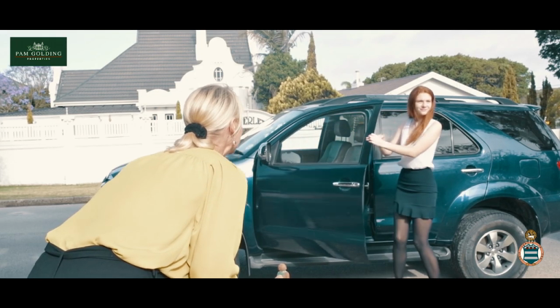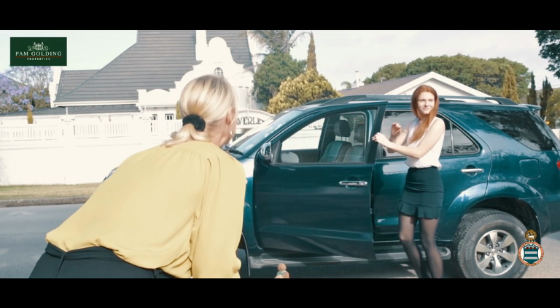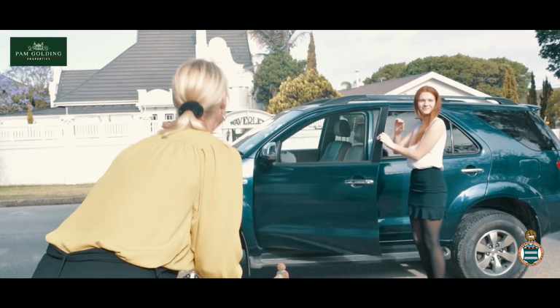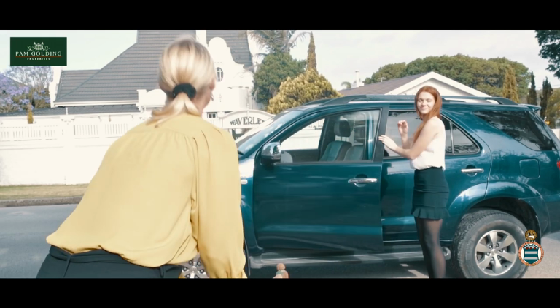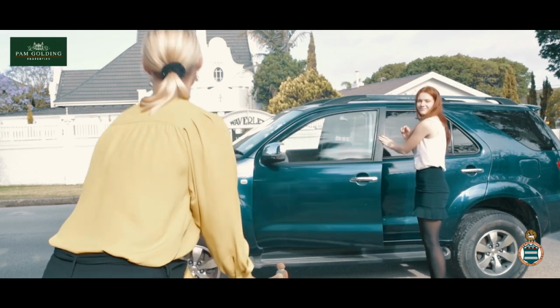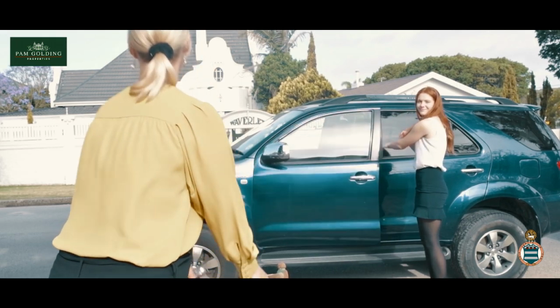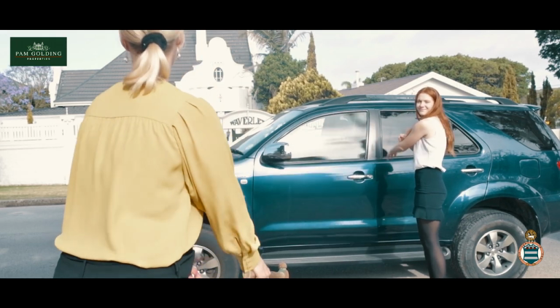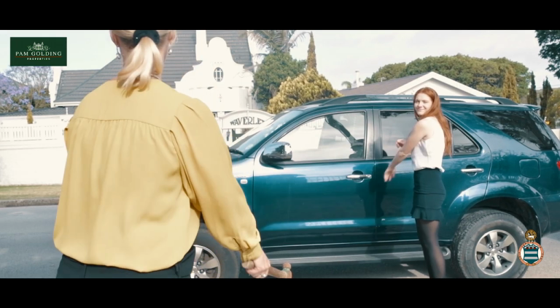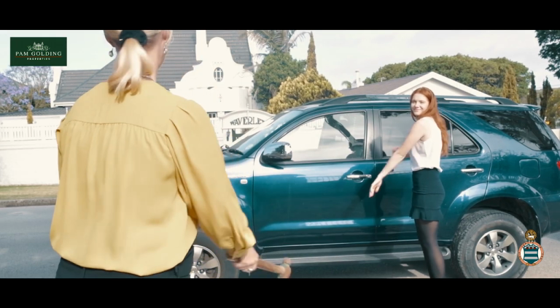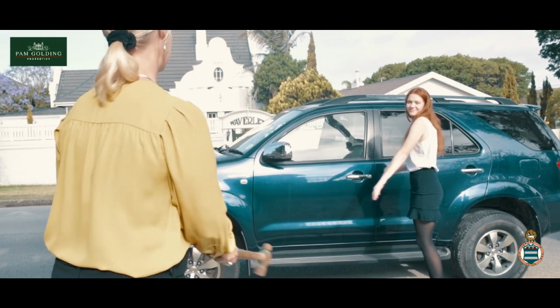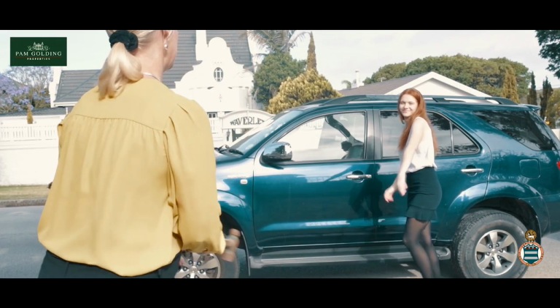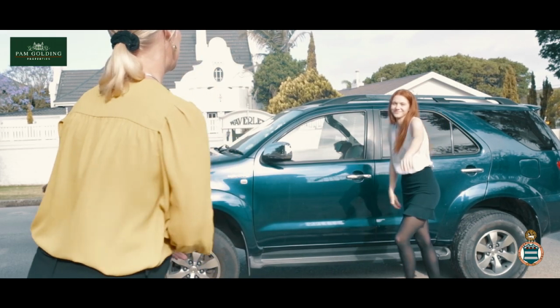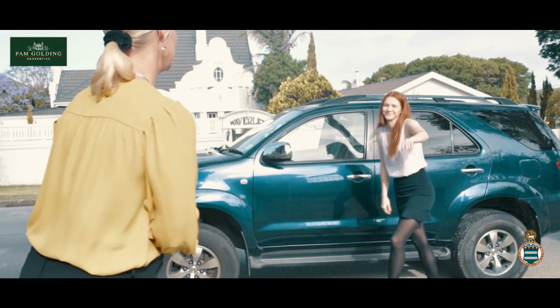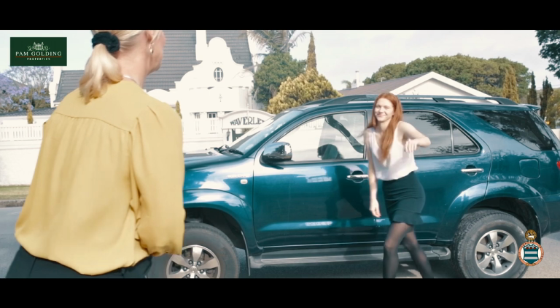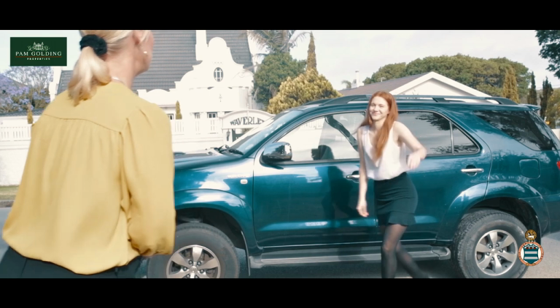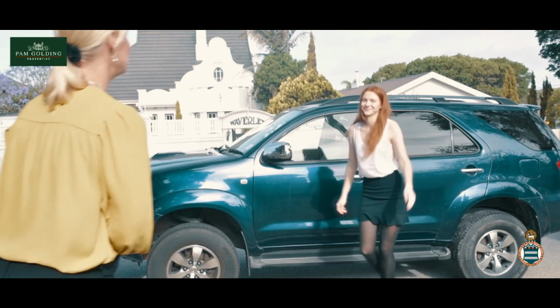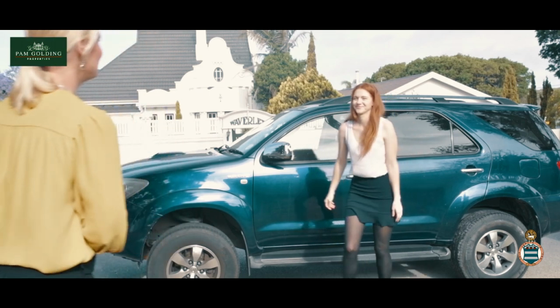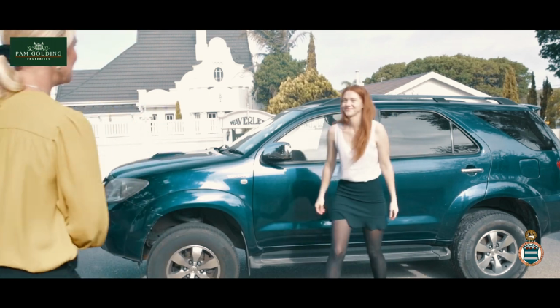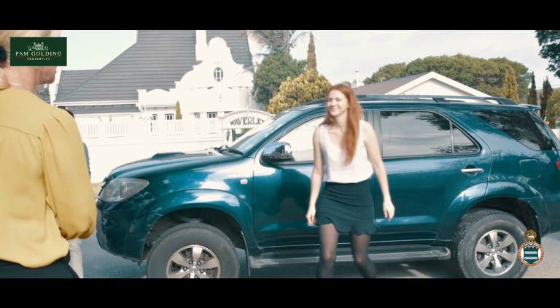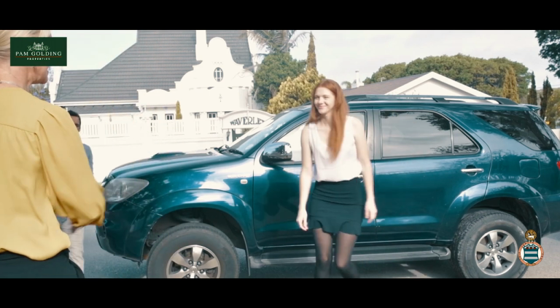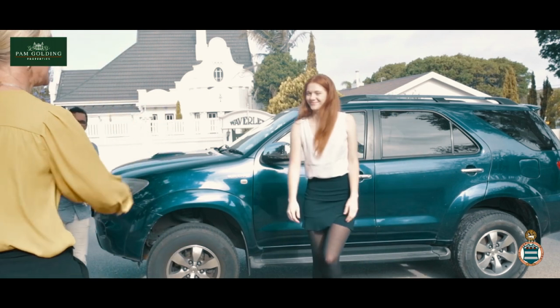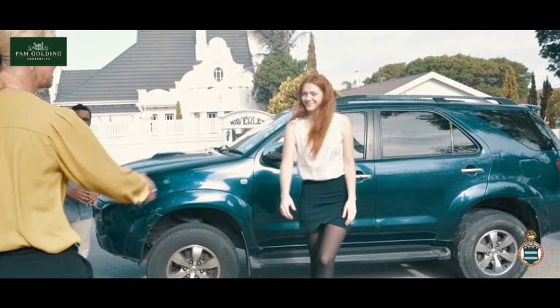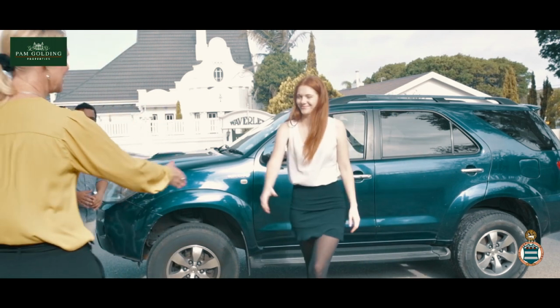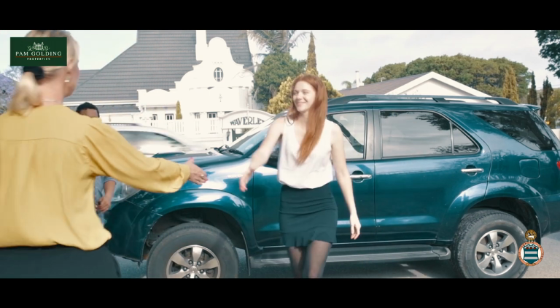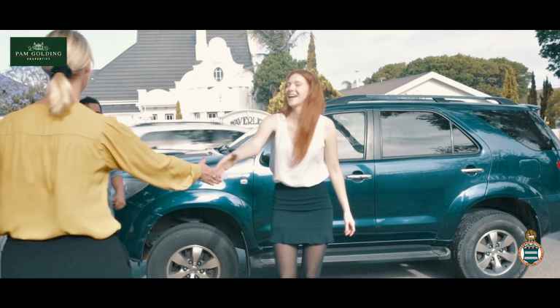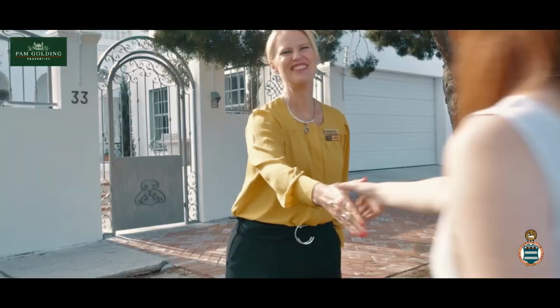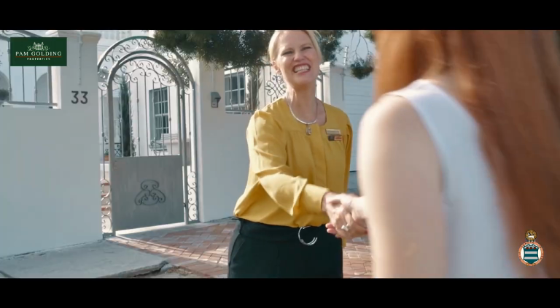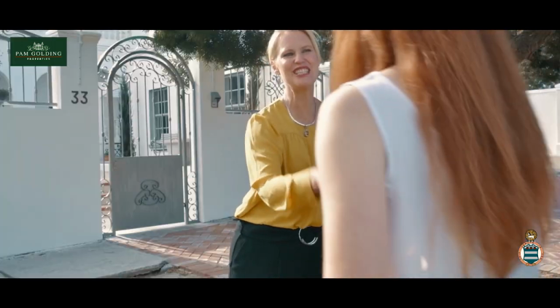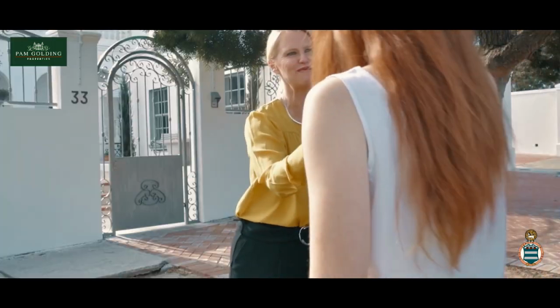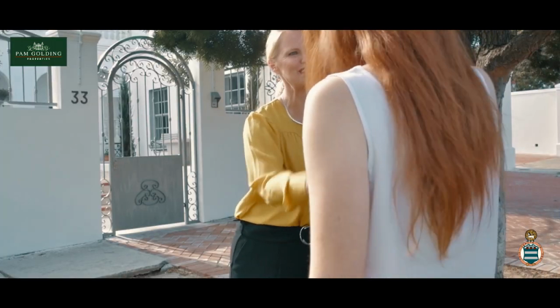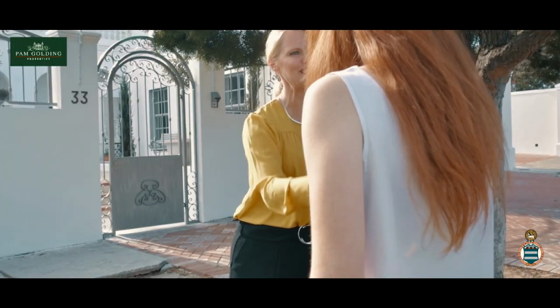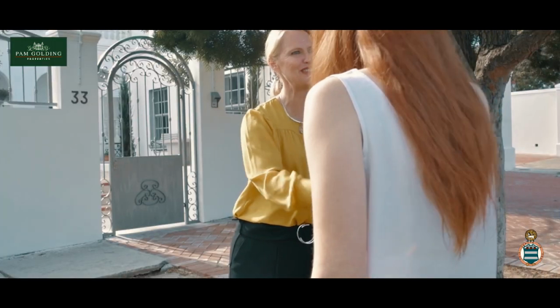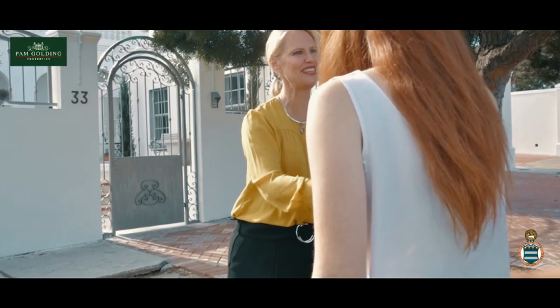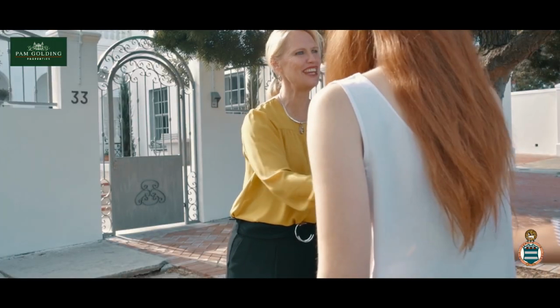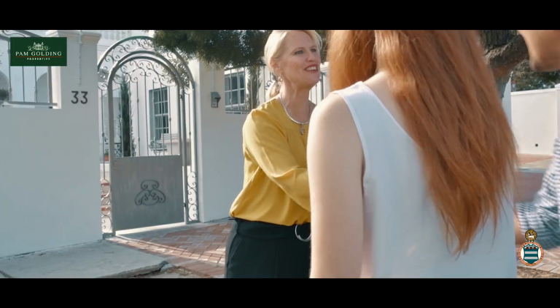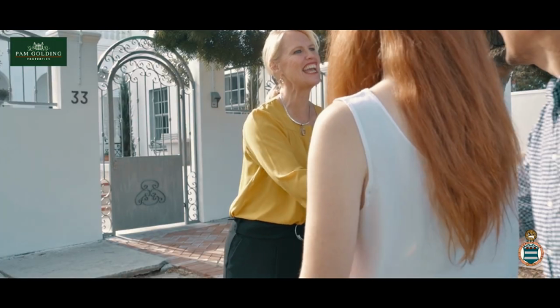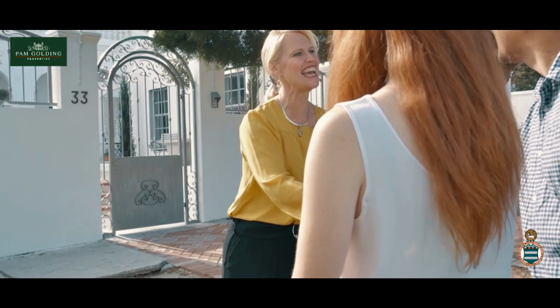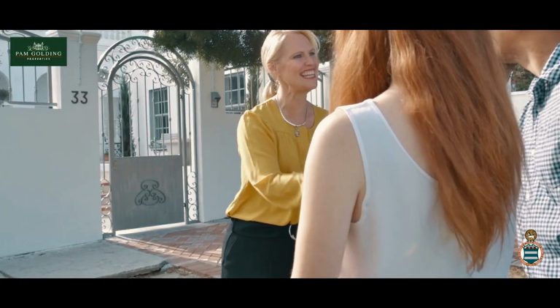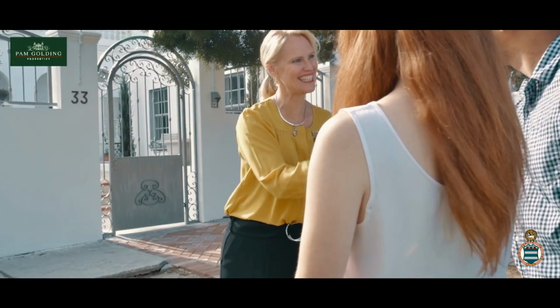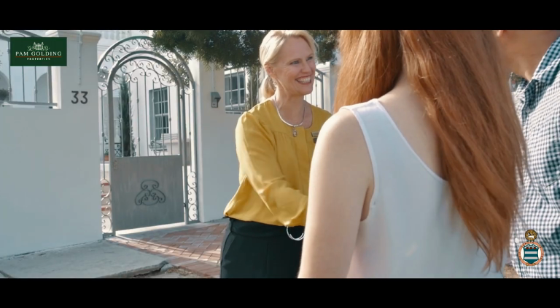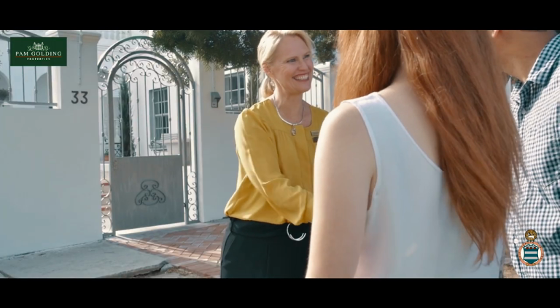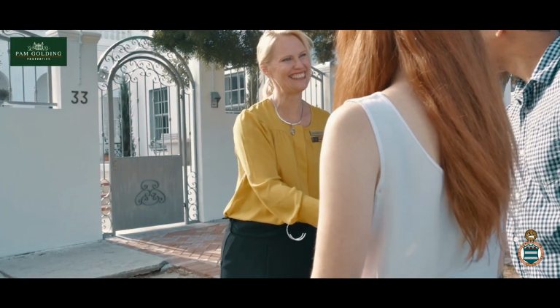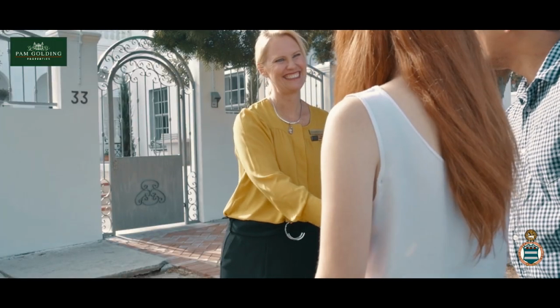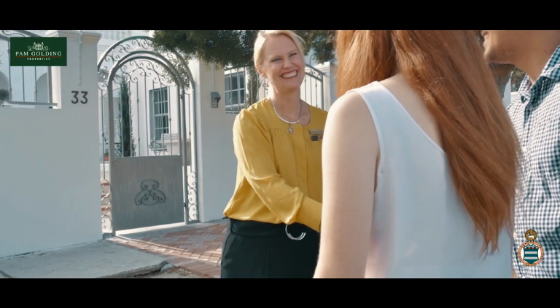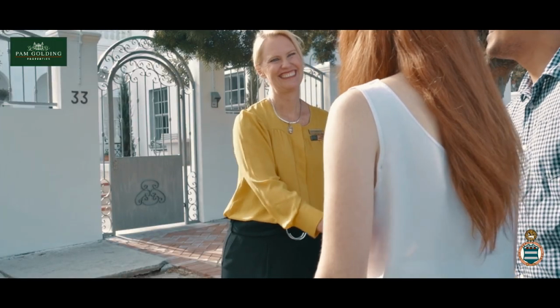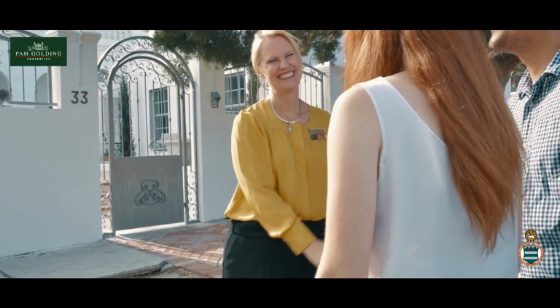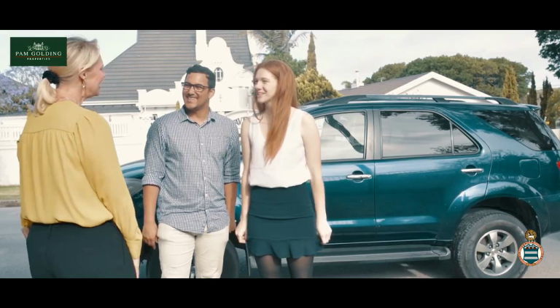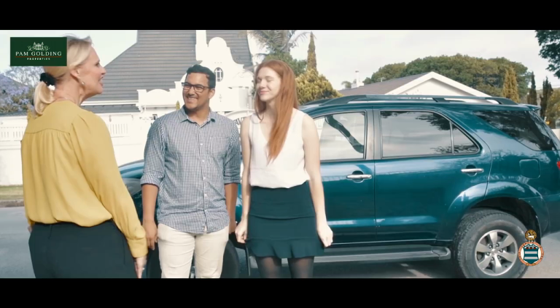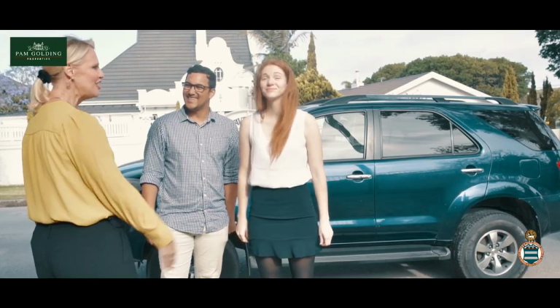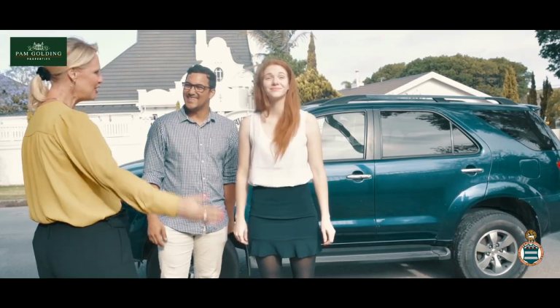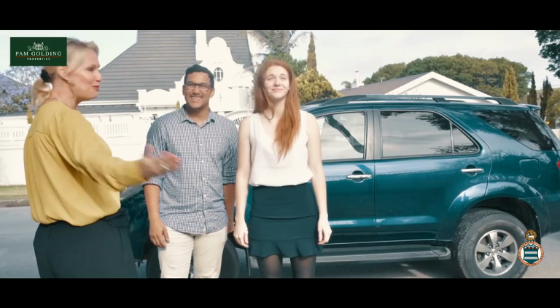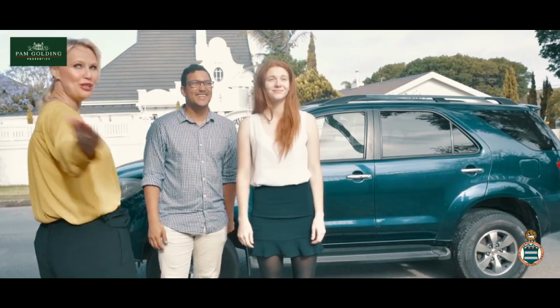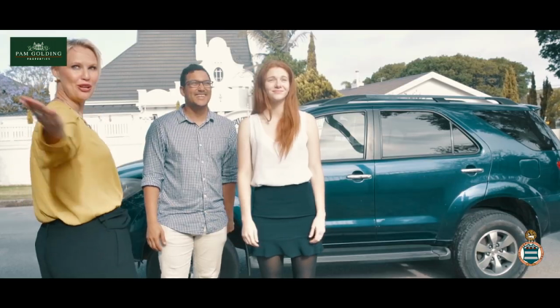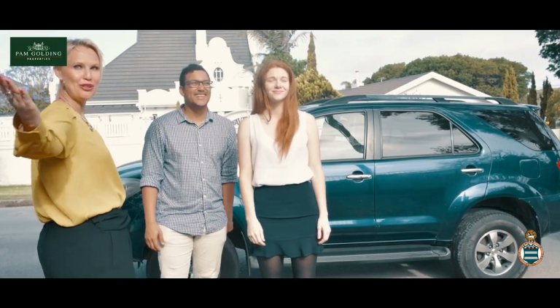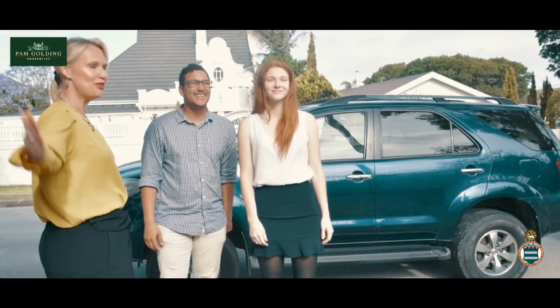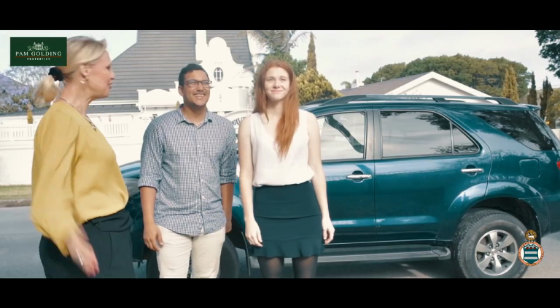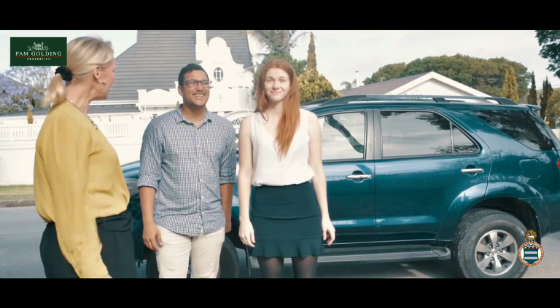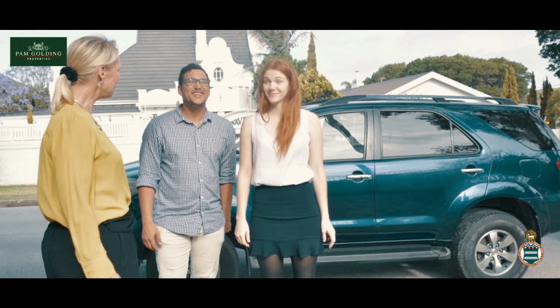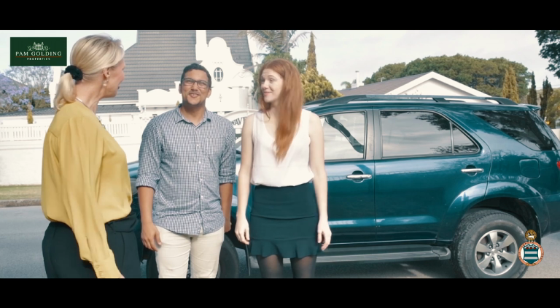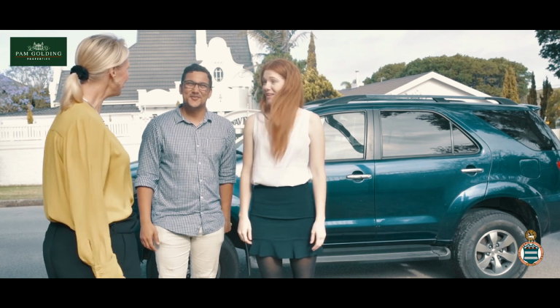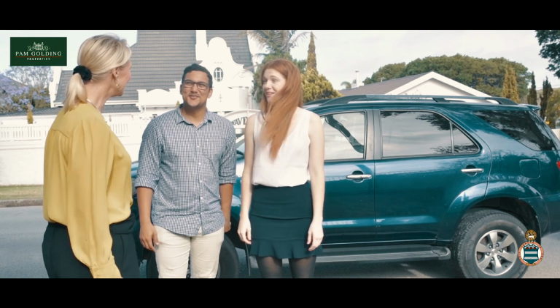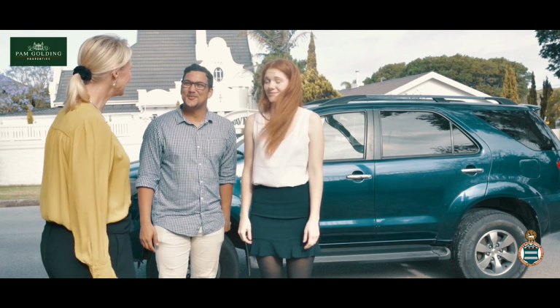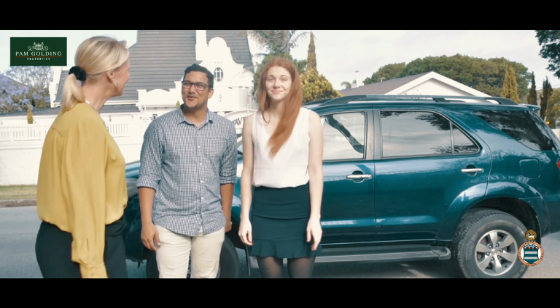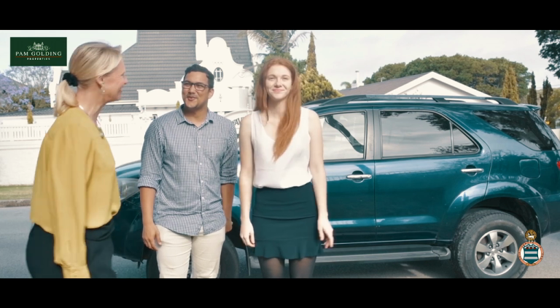Hi, you must be Matthew and Jessica. Pleased to meet you, Kerry Anderson. Should we go through and have a look? Sure.